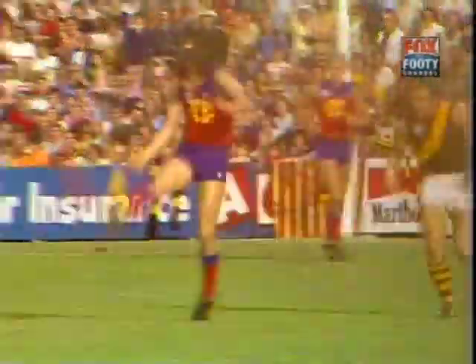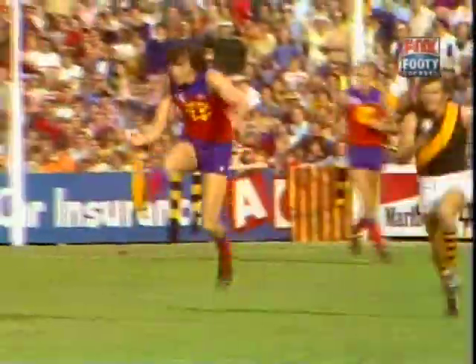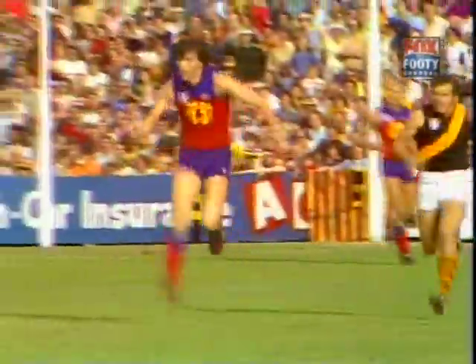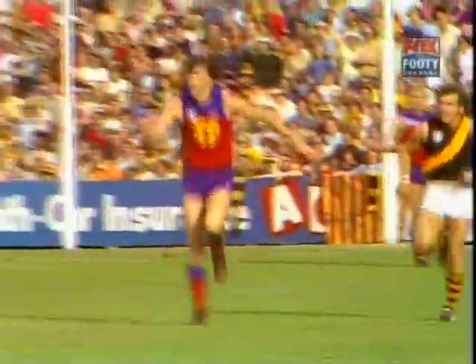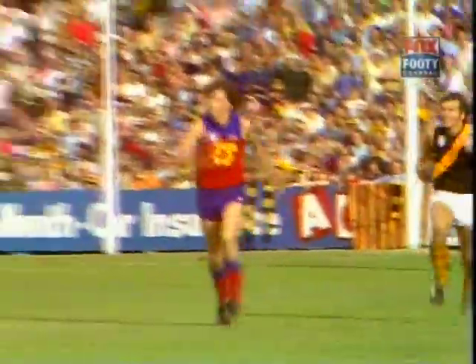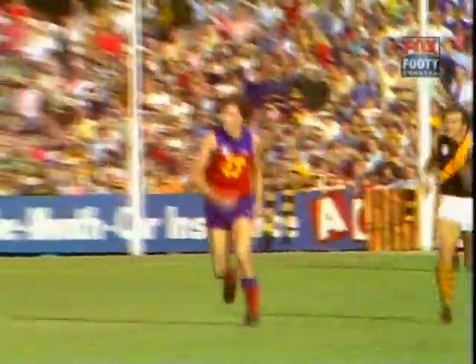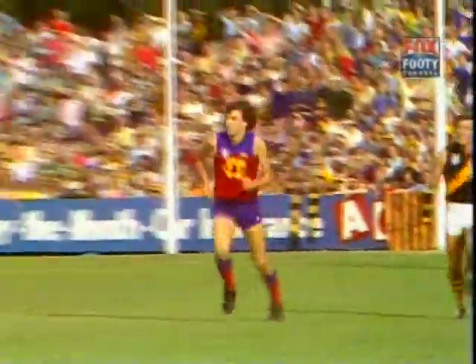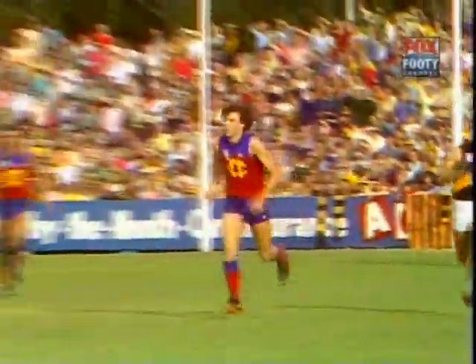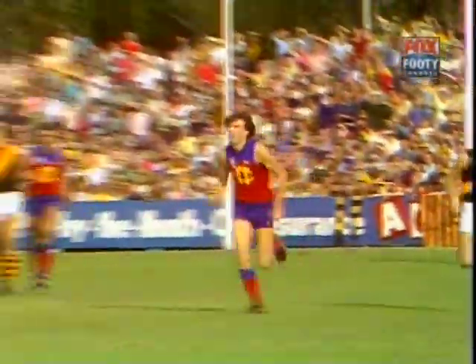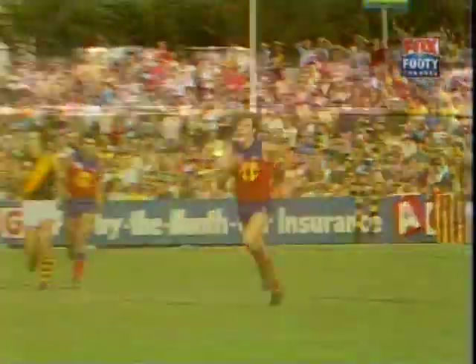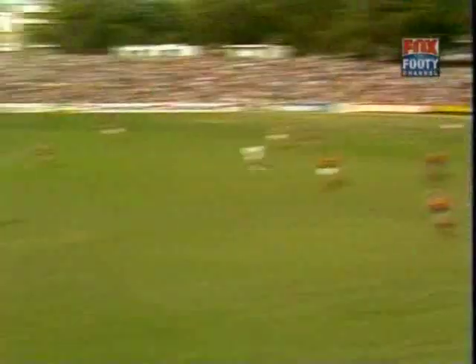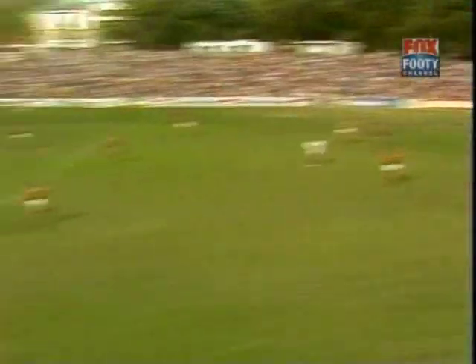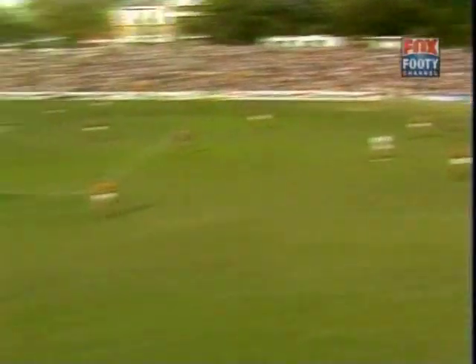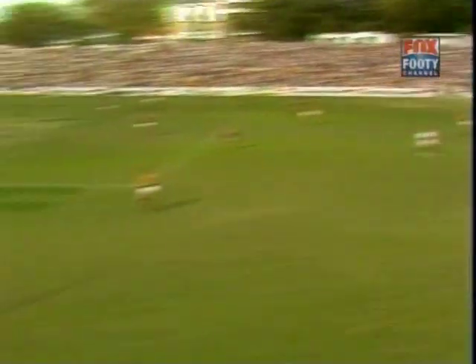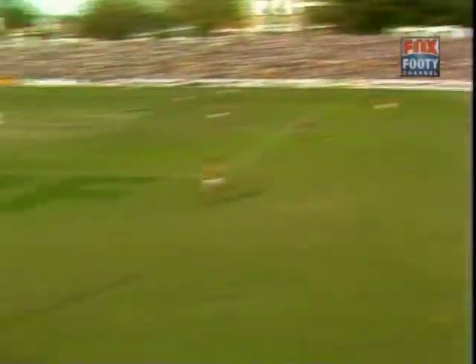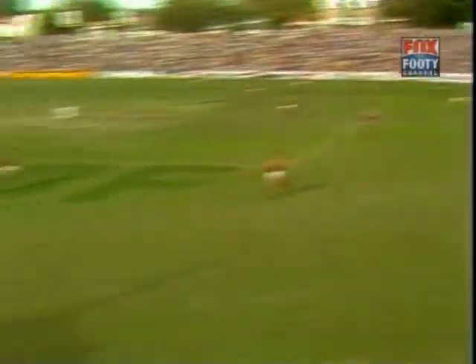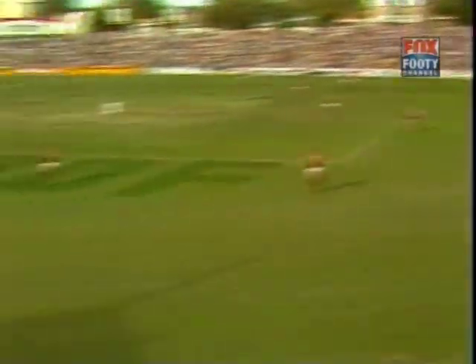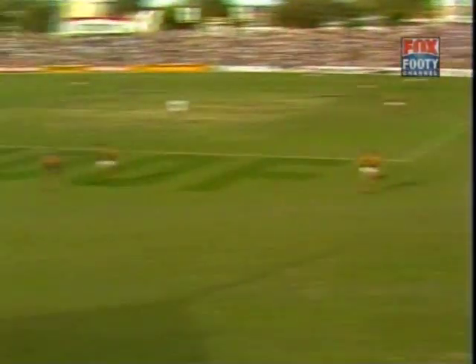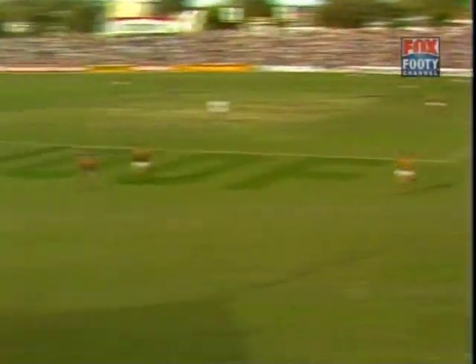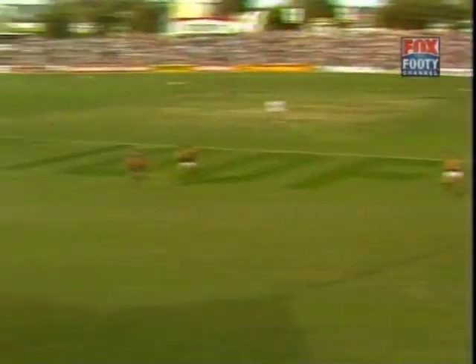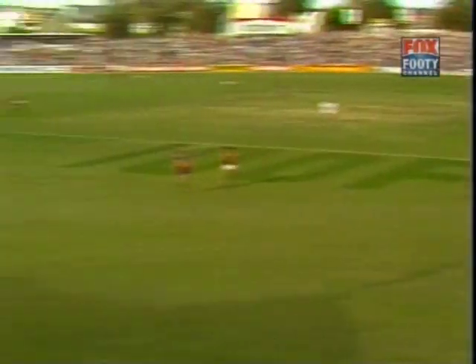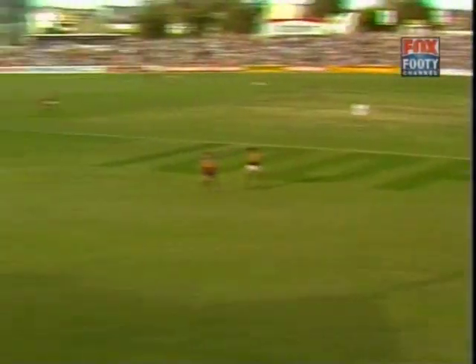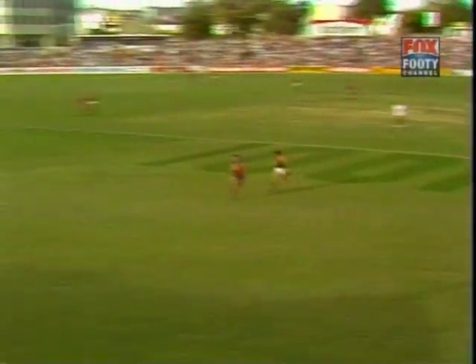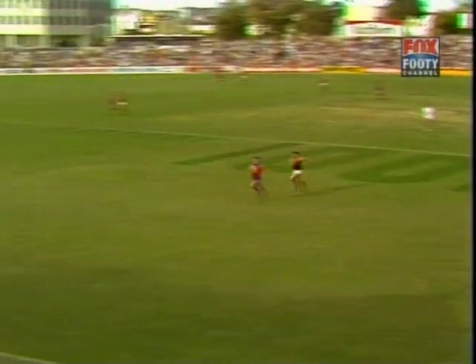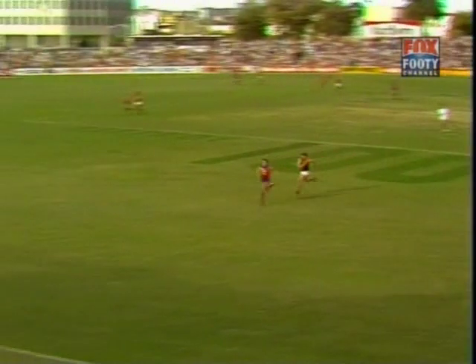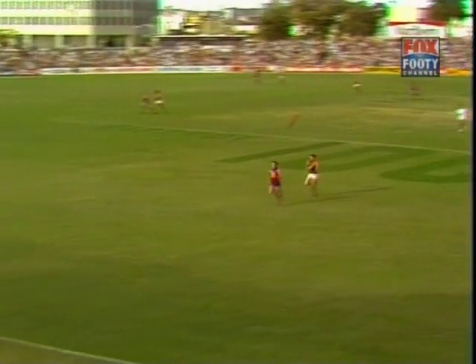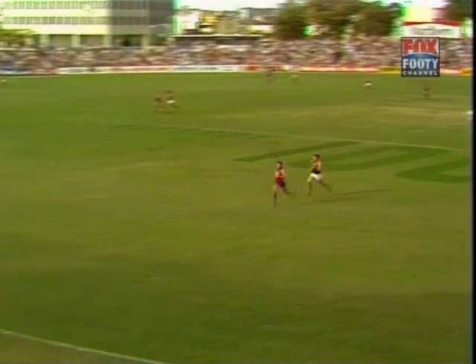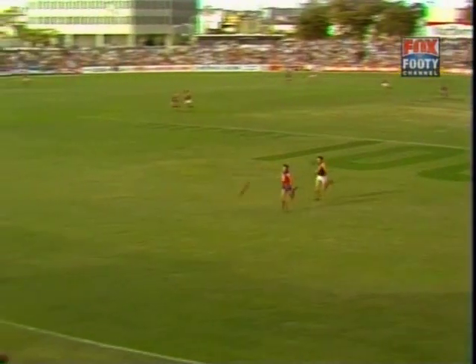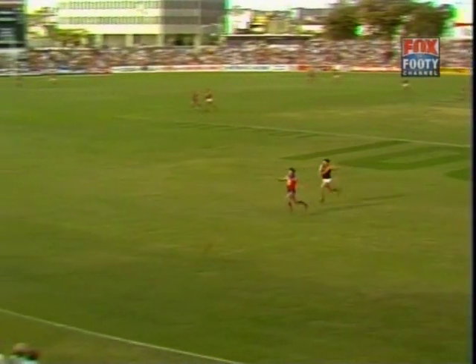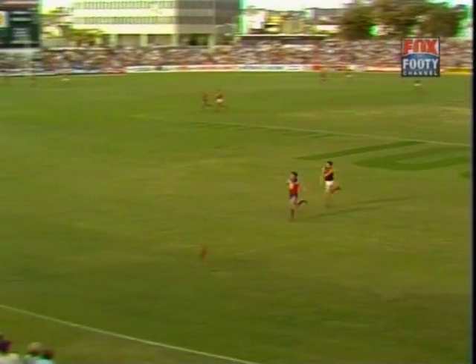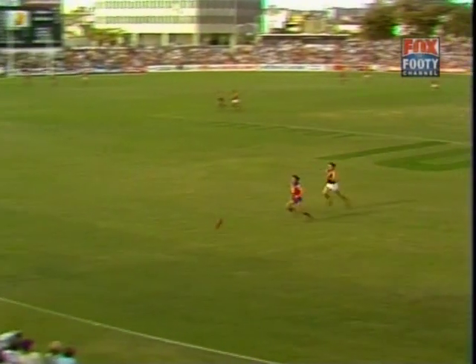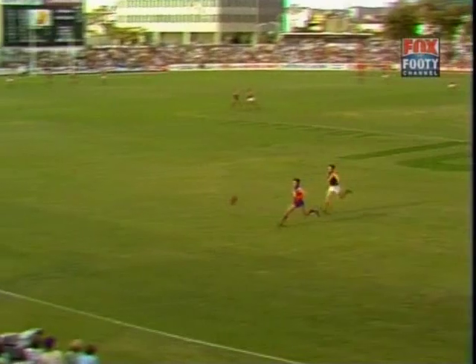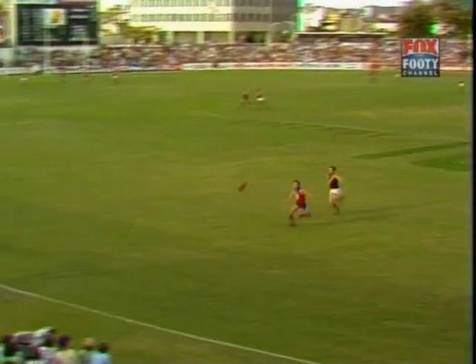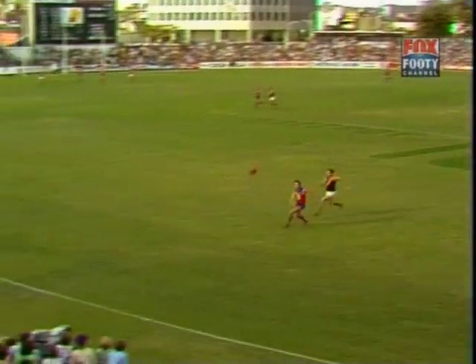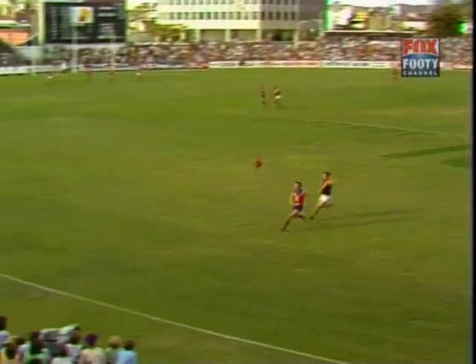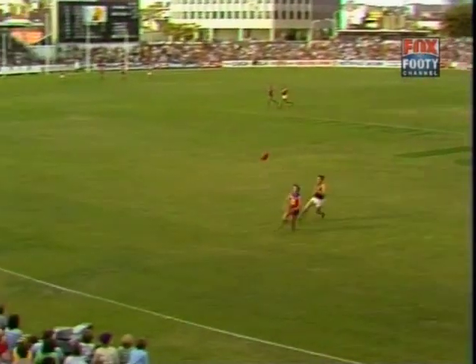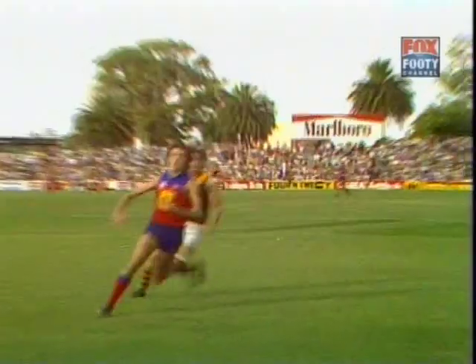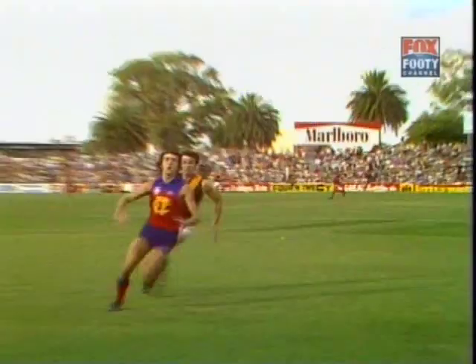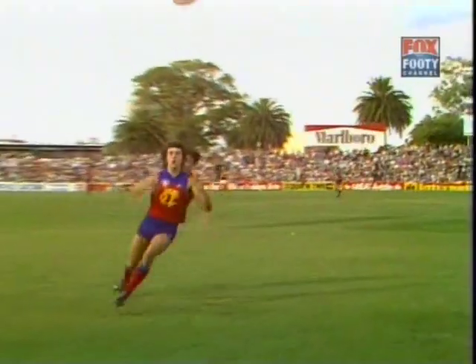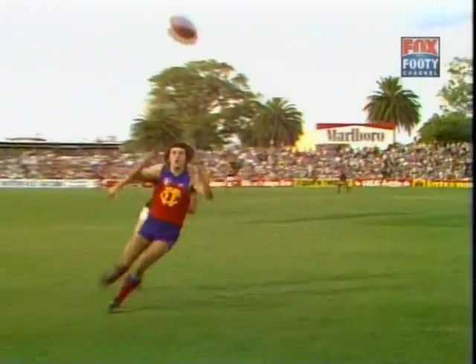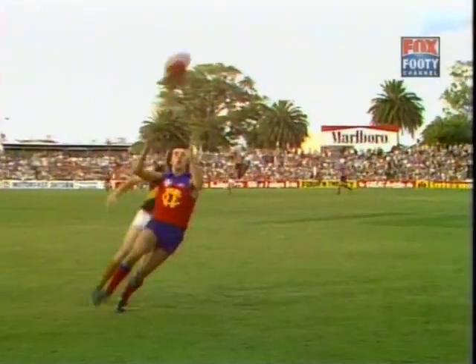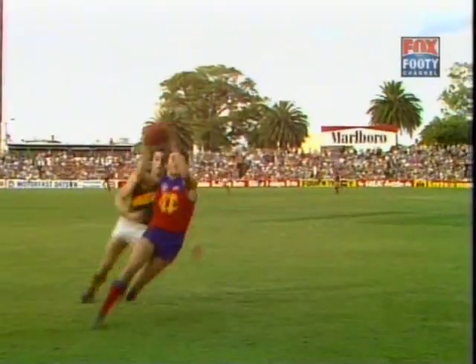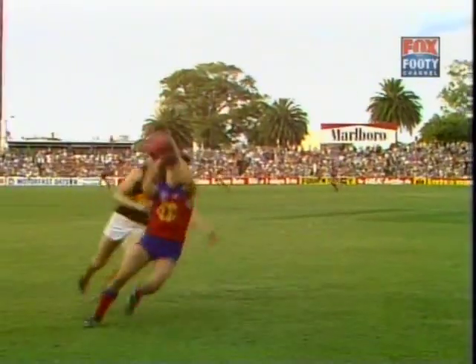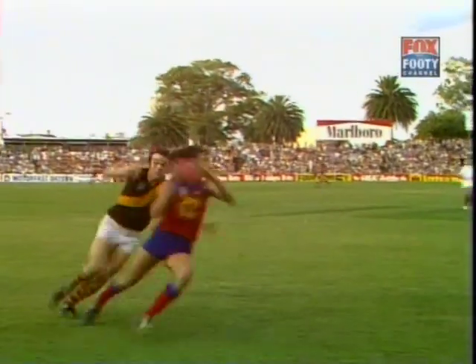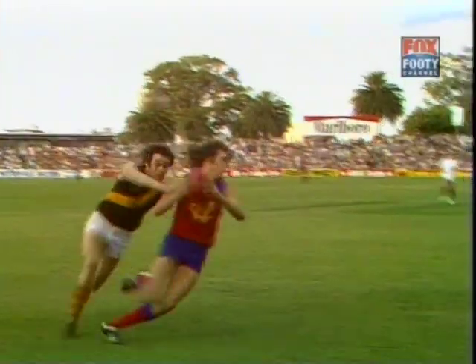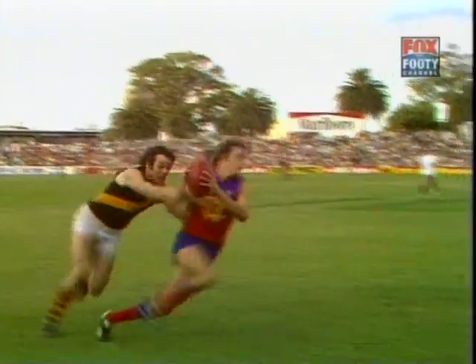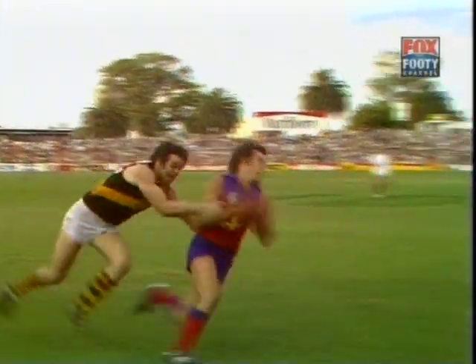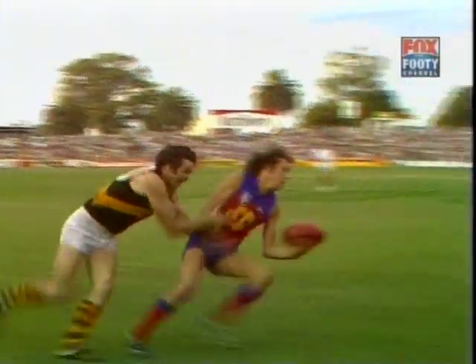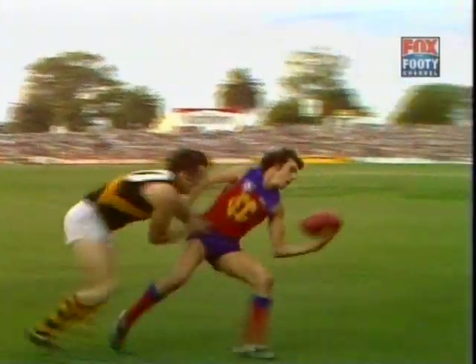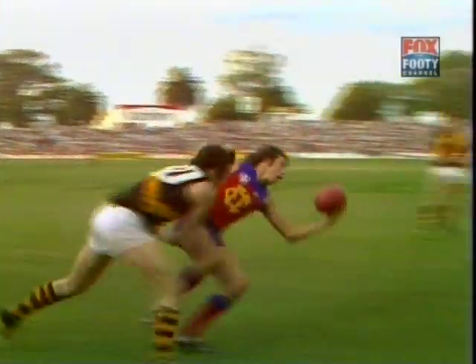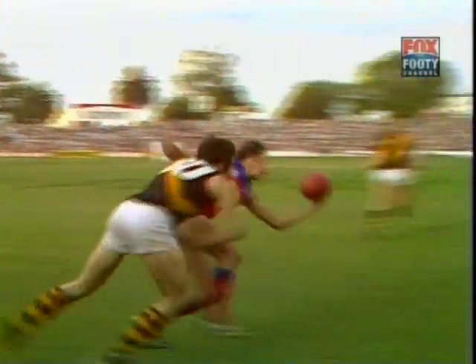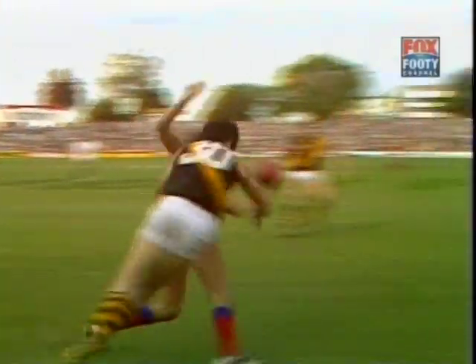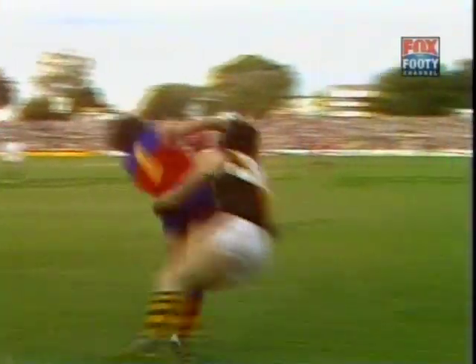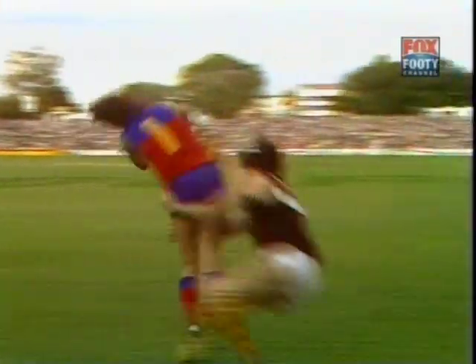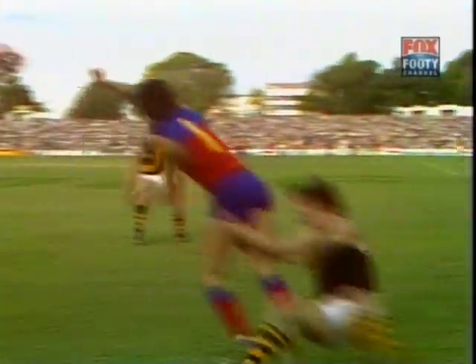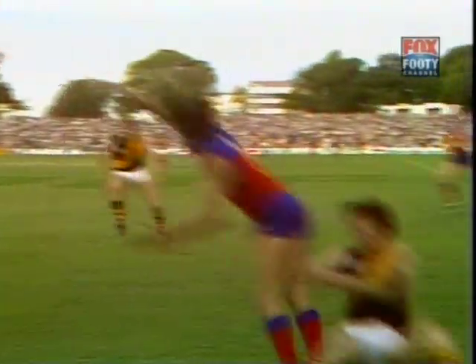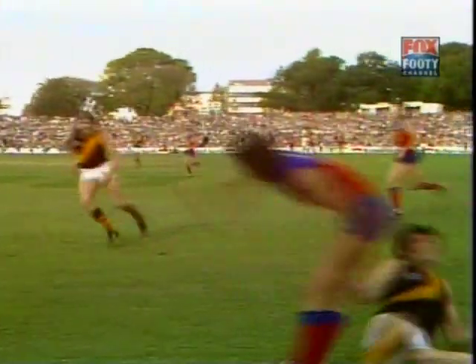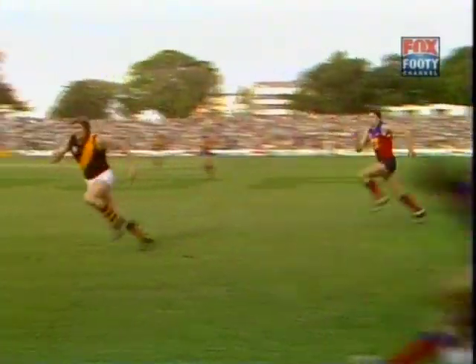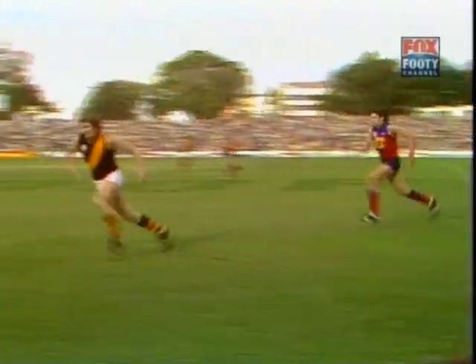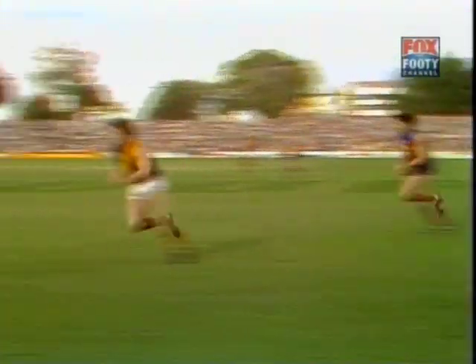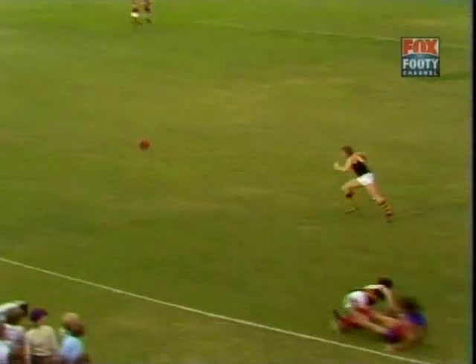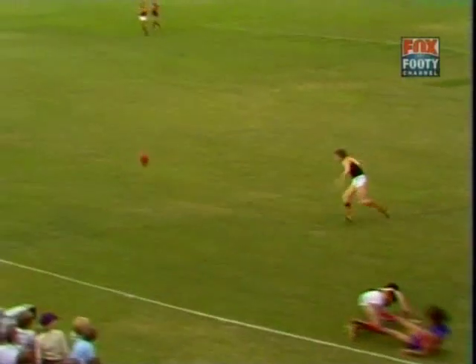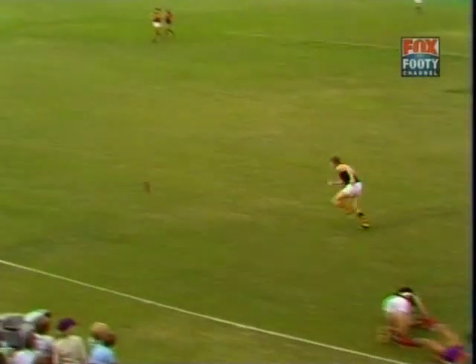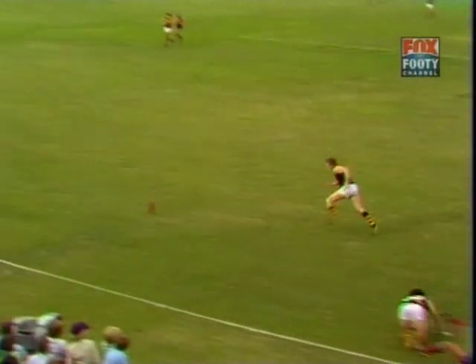Five goals to one in the final term, handing them an upset 14-point victory — their first opening round win in four years.